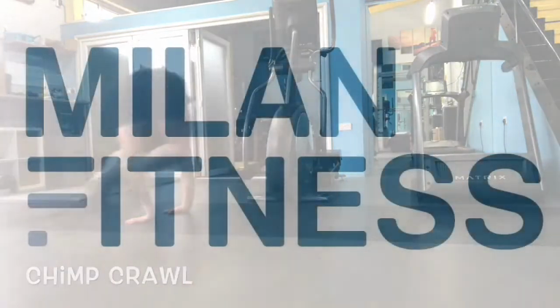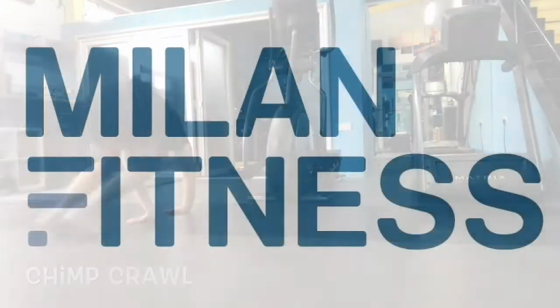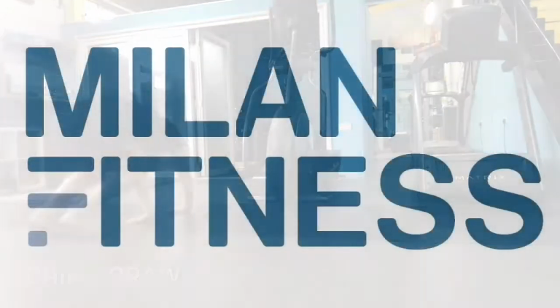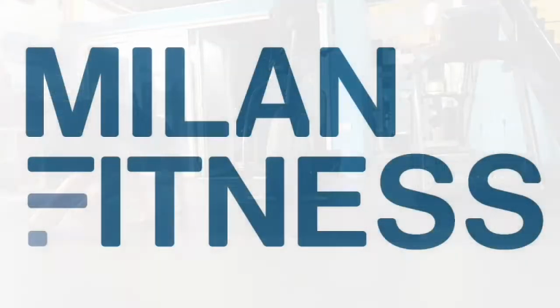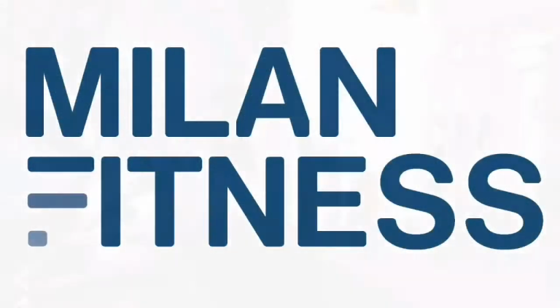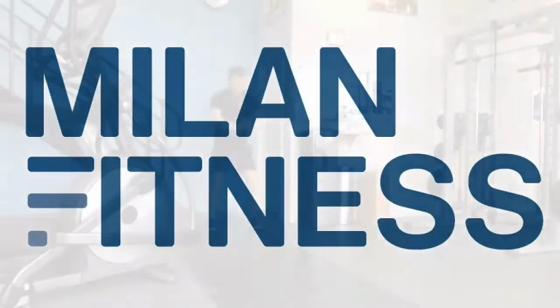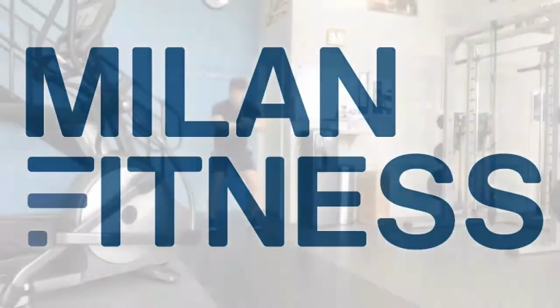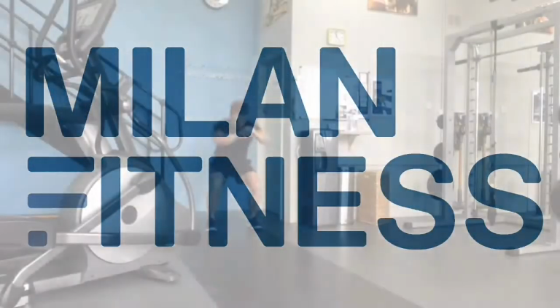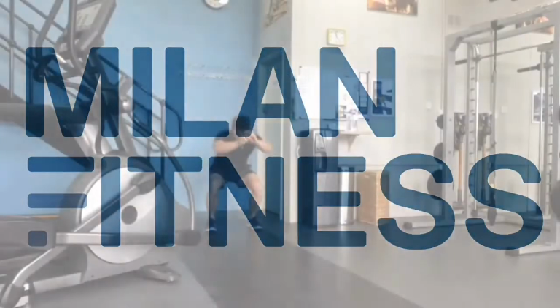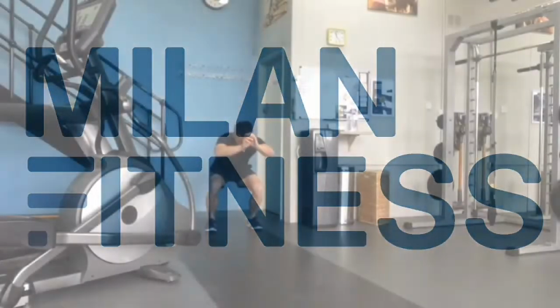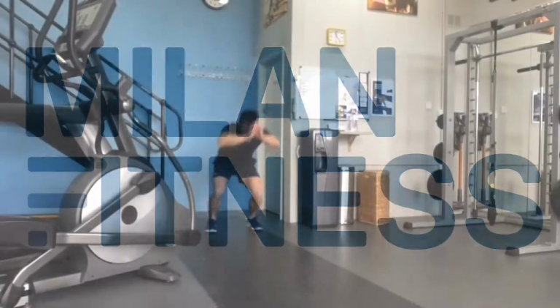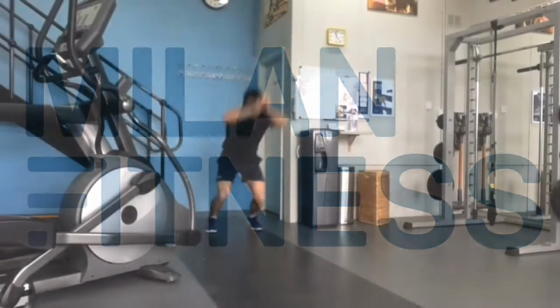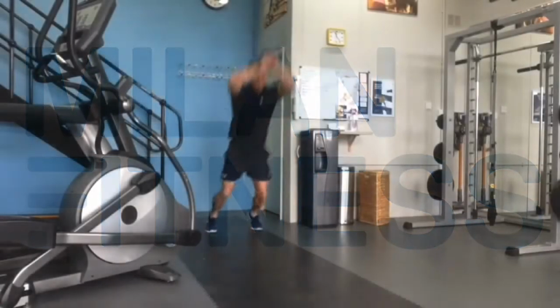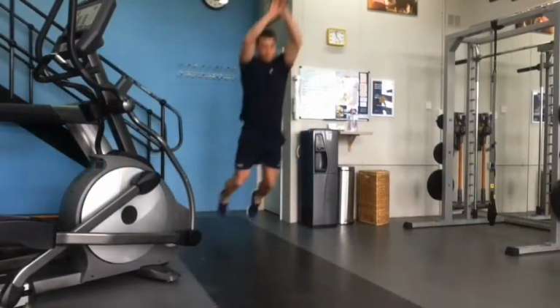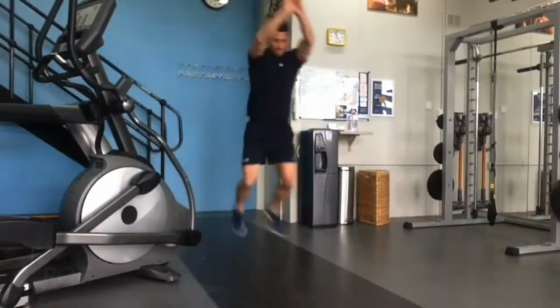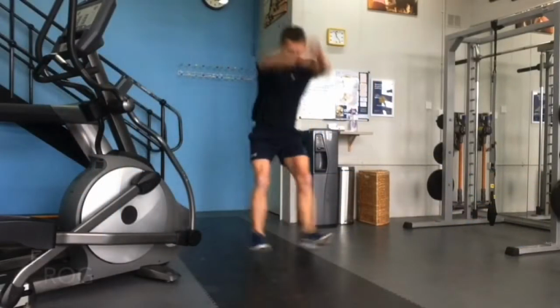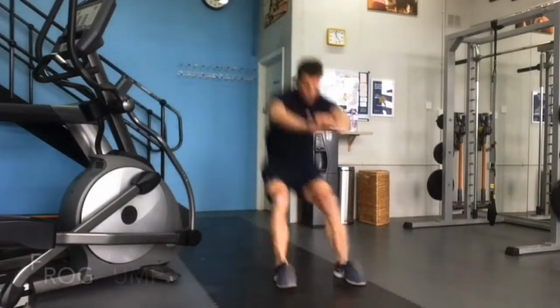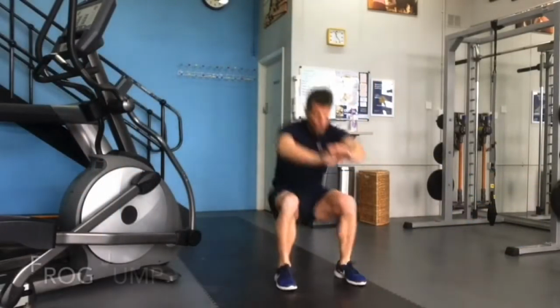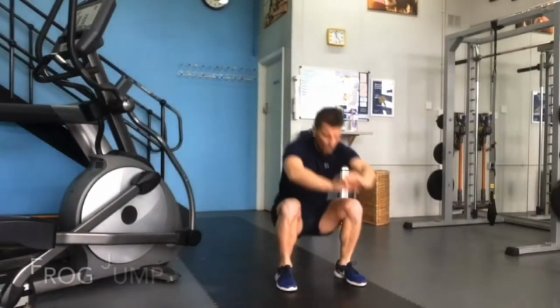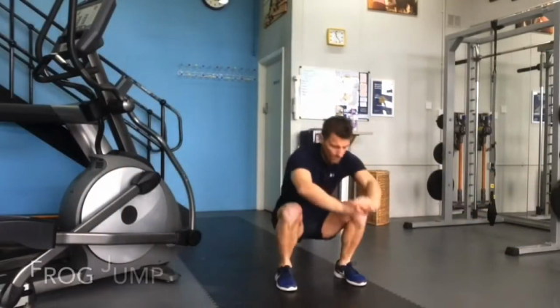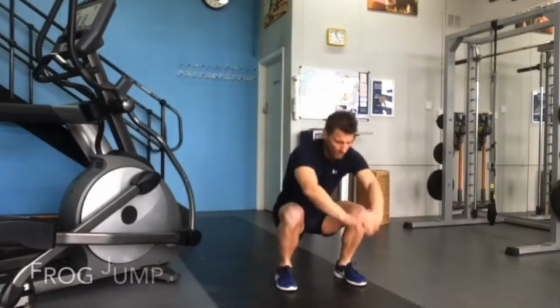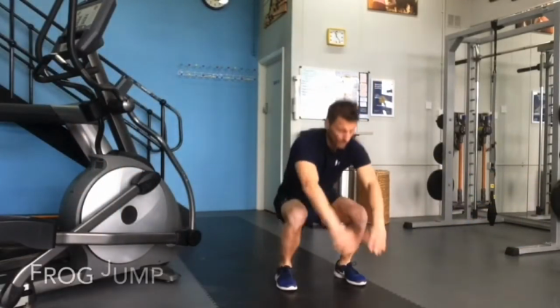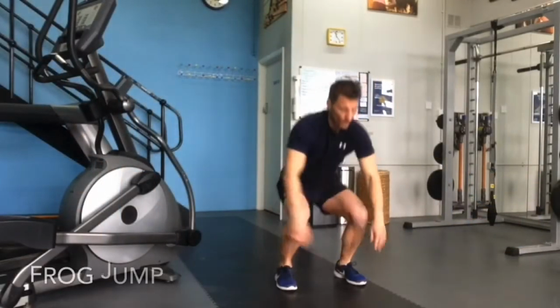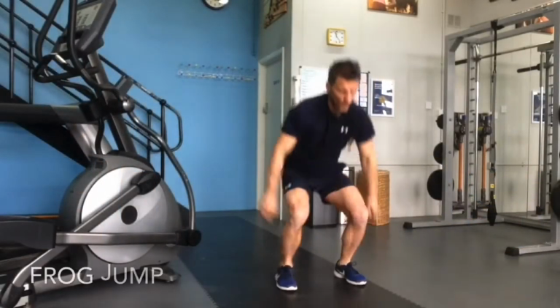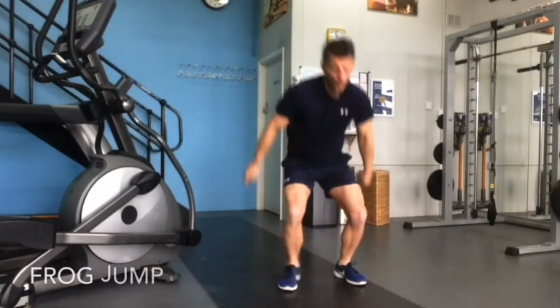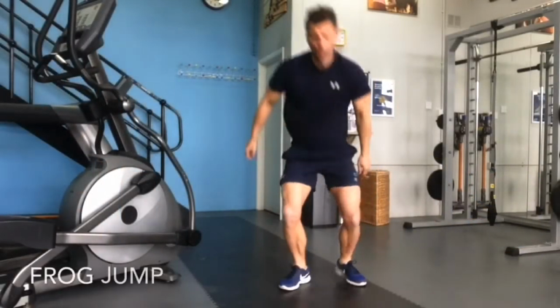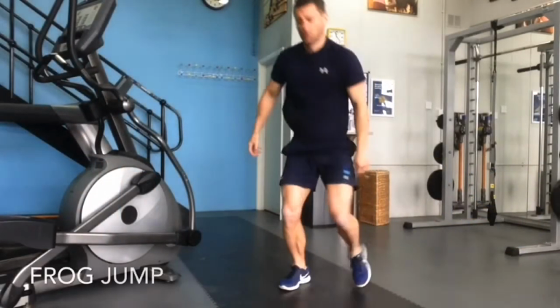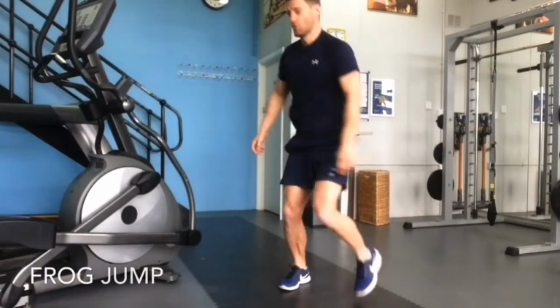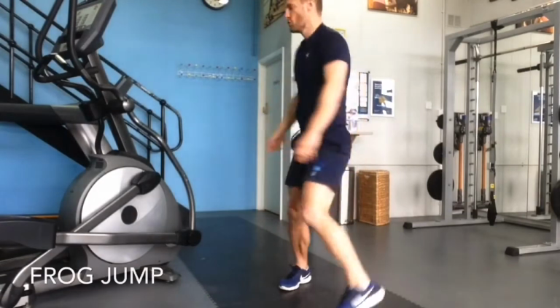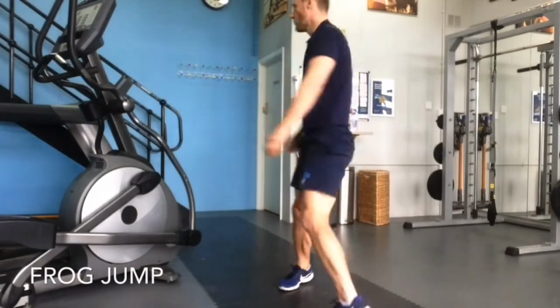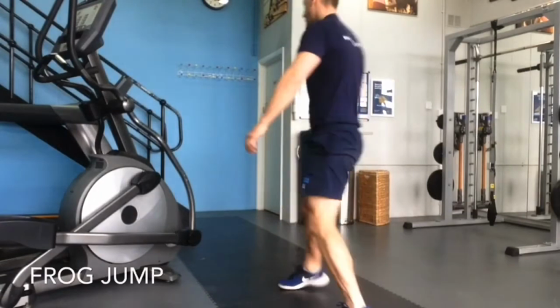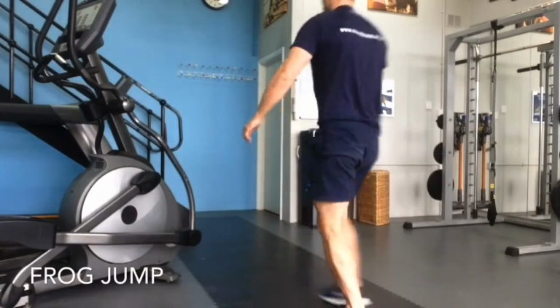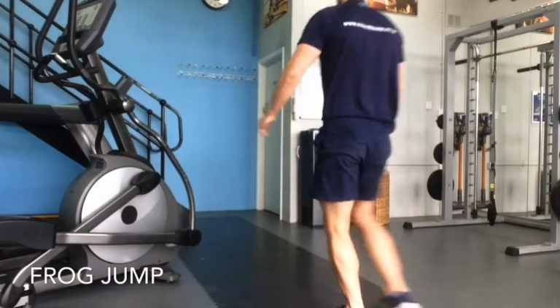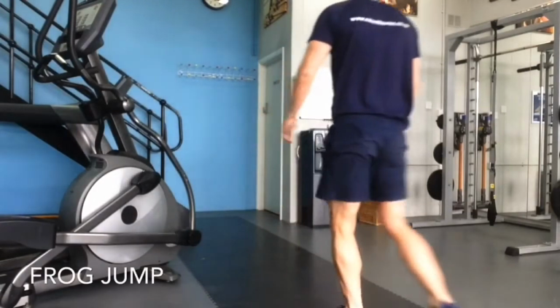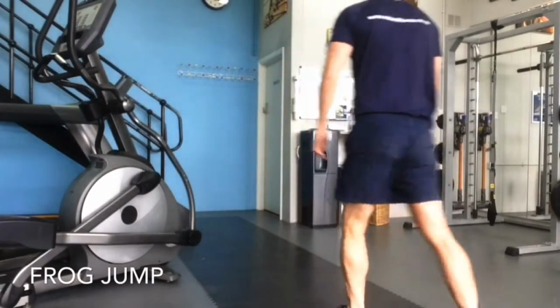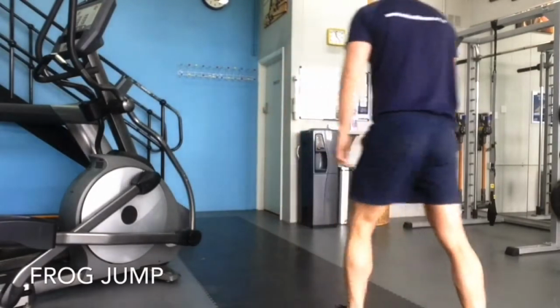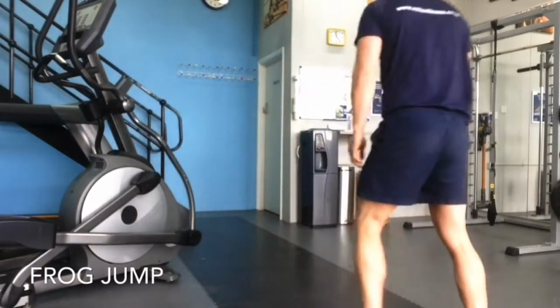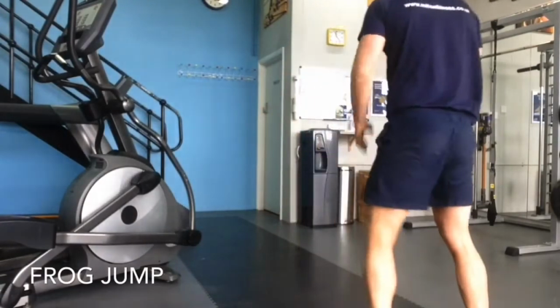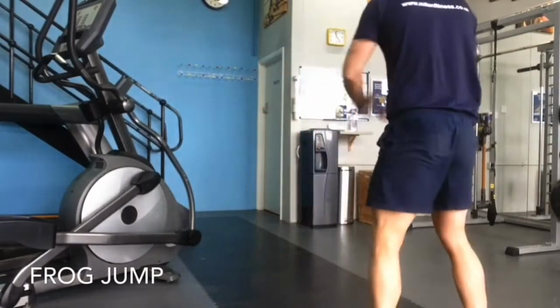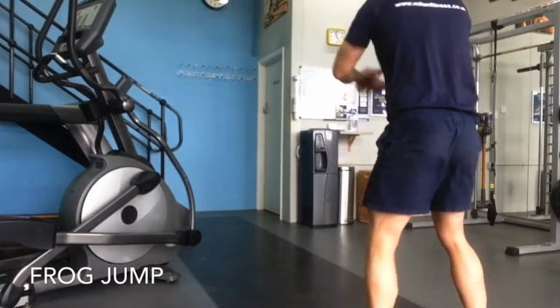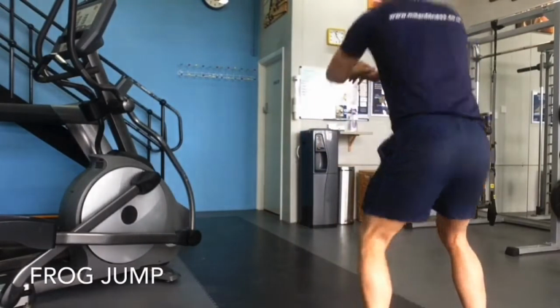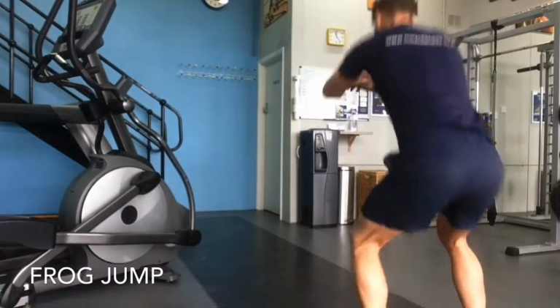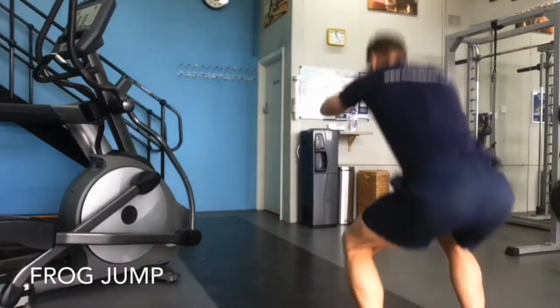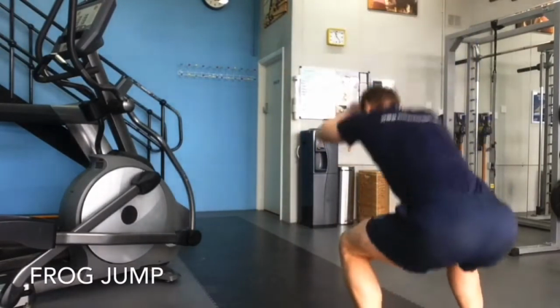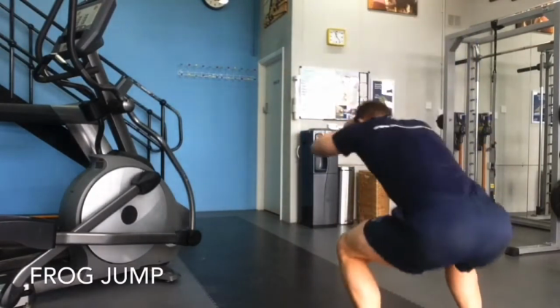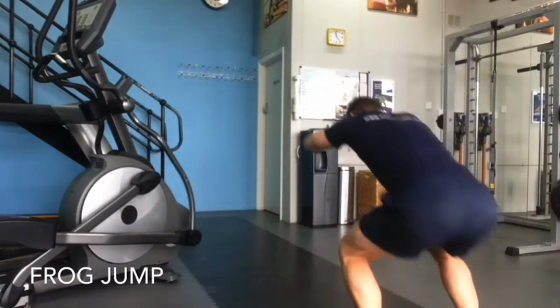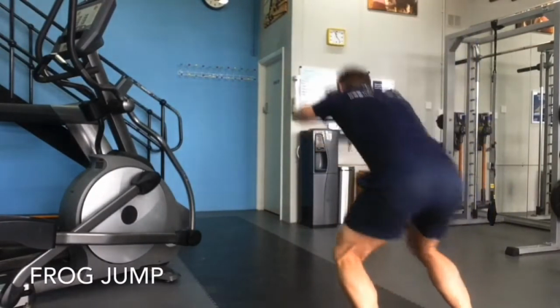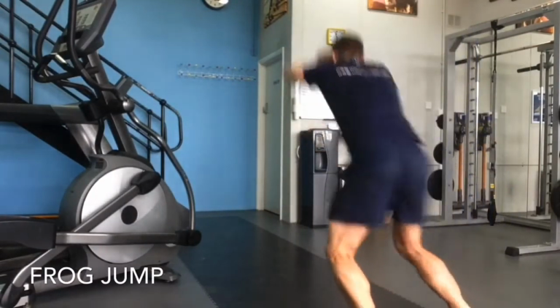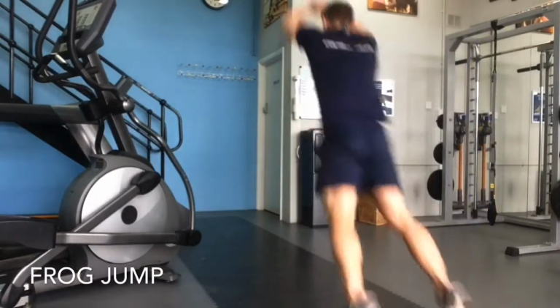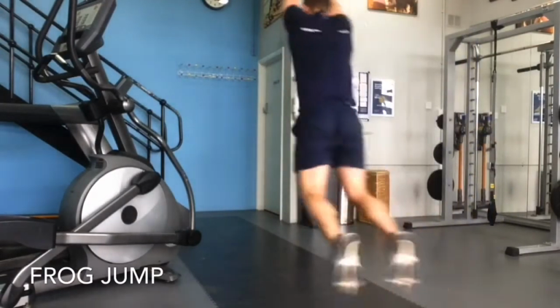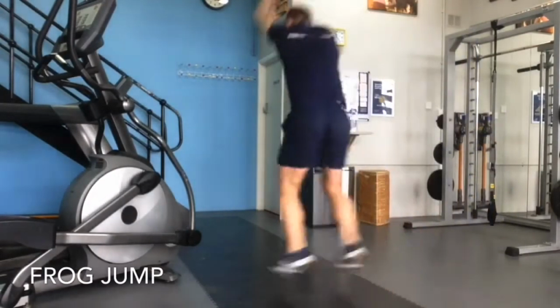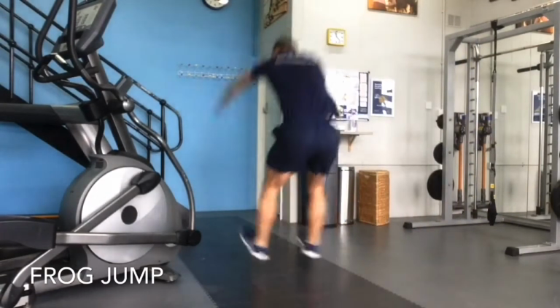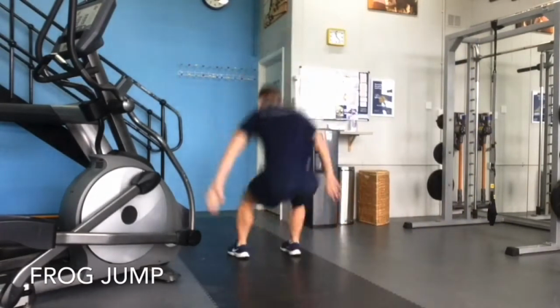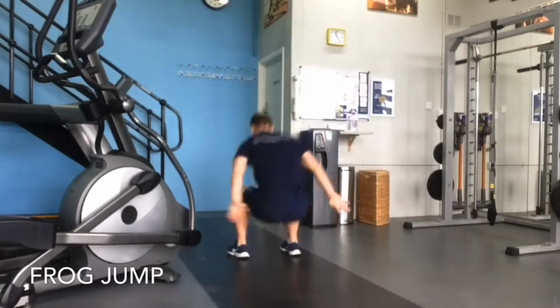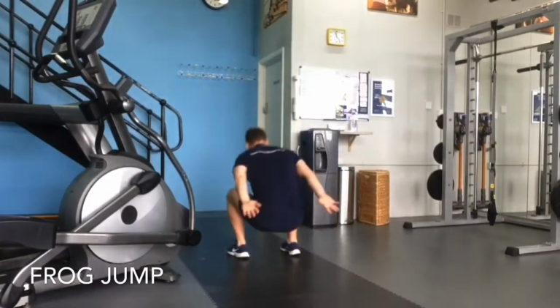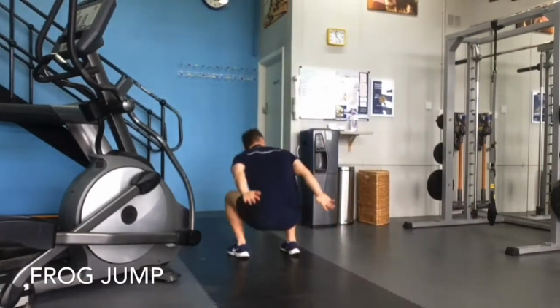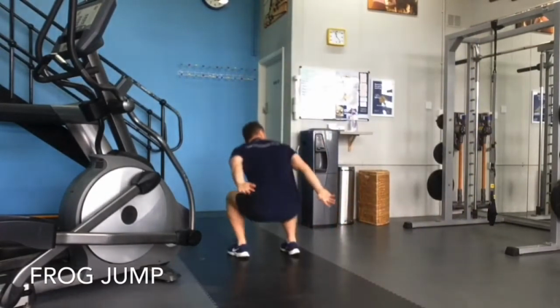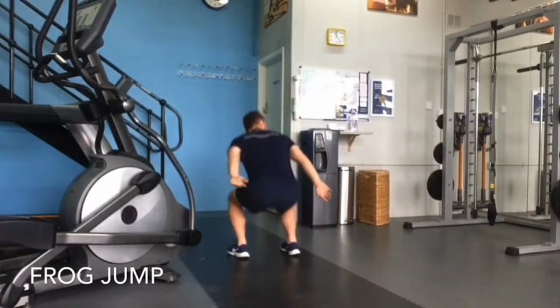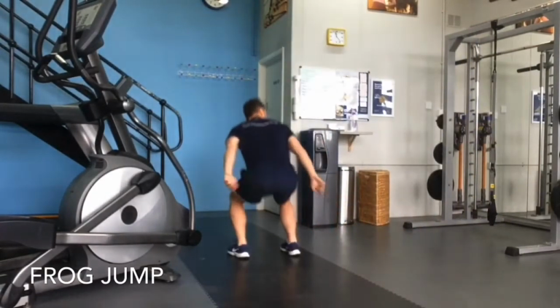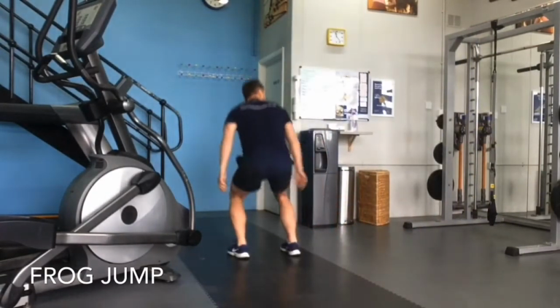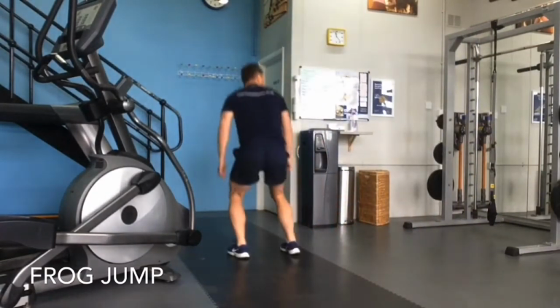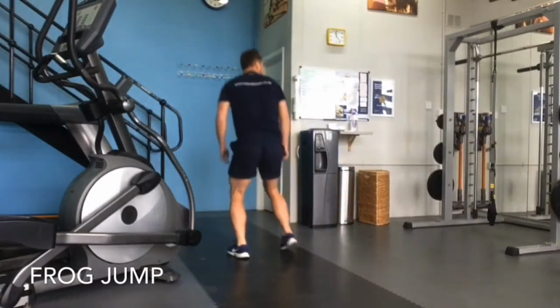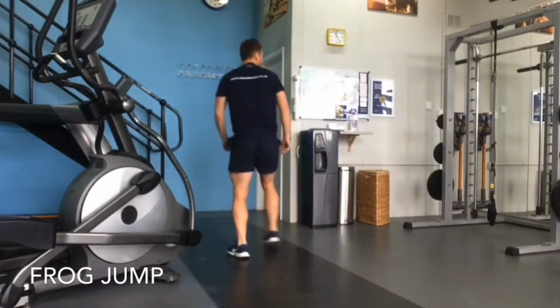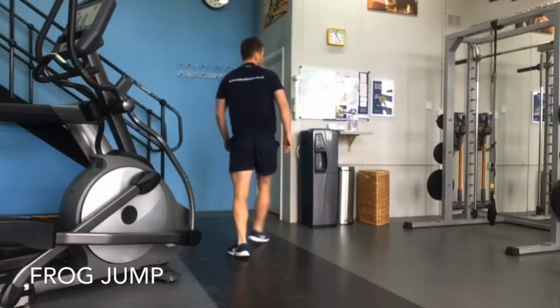Sink down into a three-quarter squat position and propel your body forward. Use your arm drive to help you propel yourself forward.